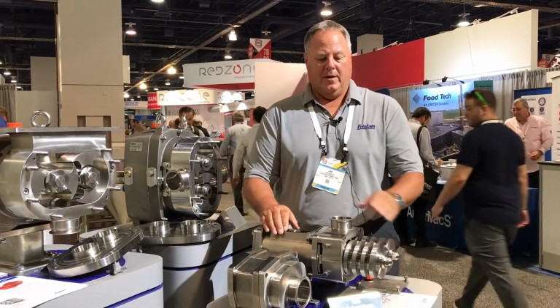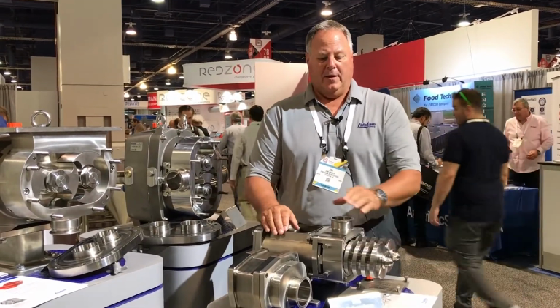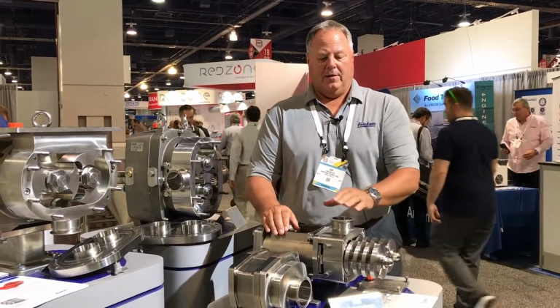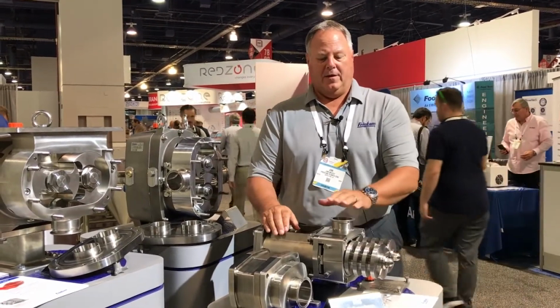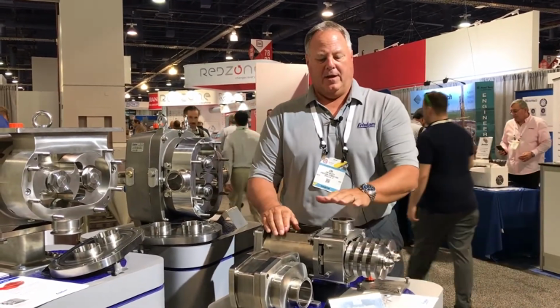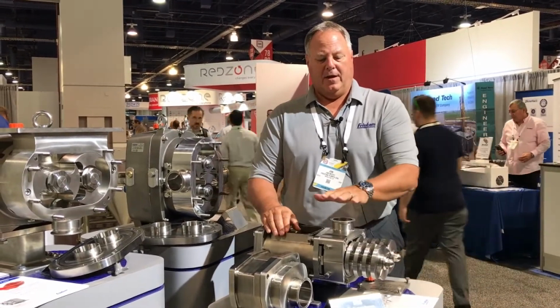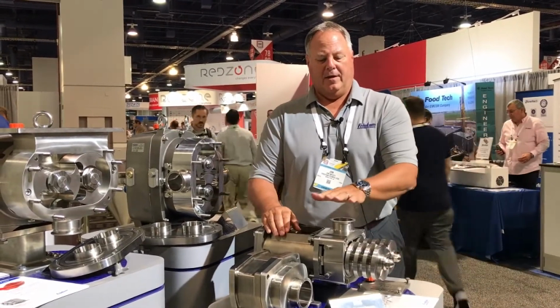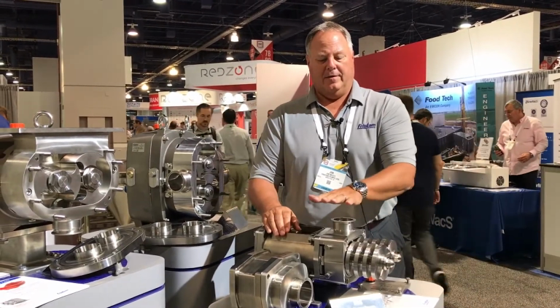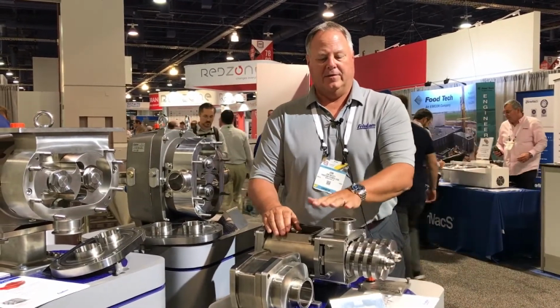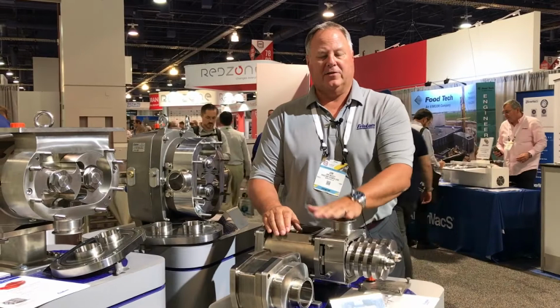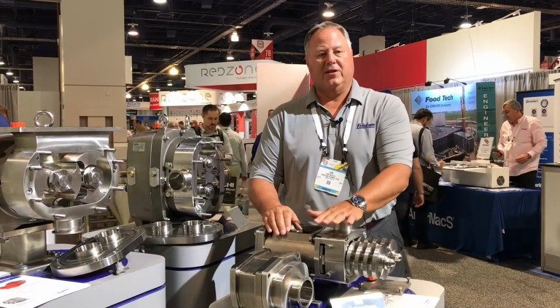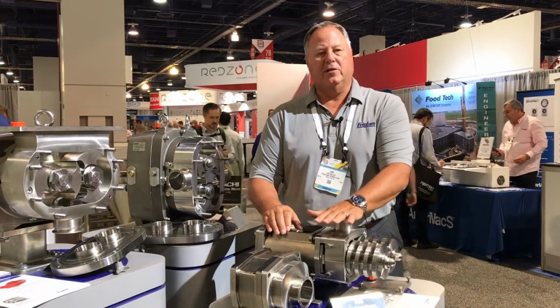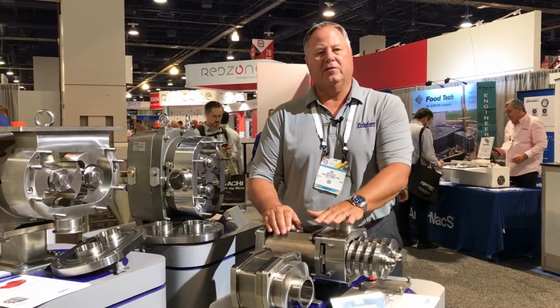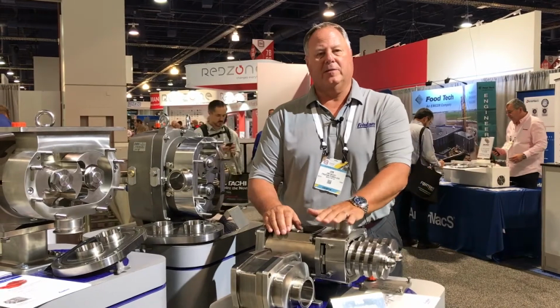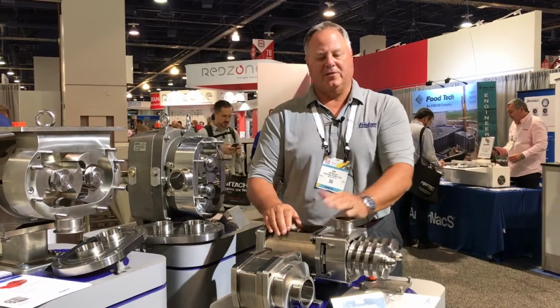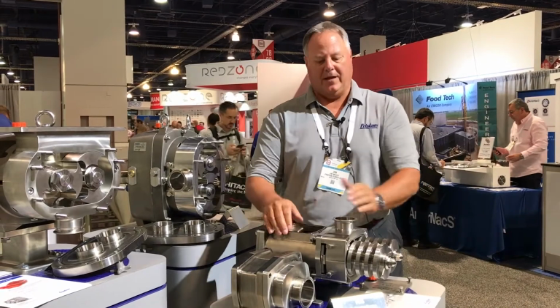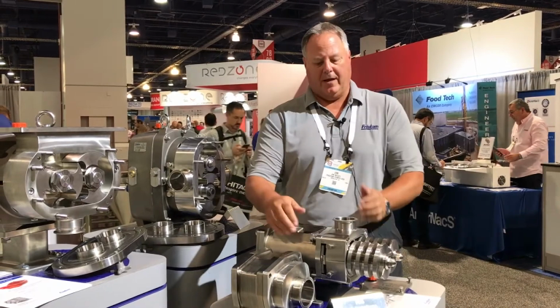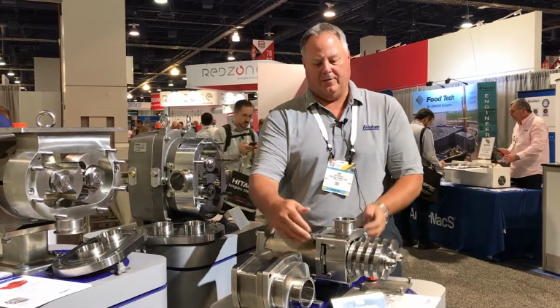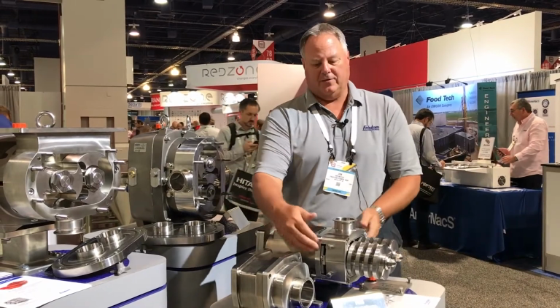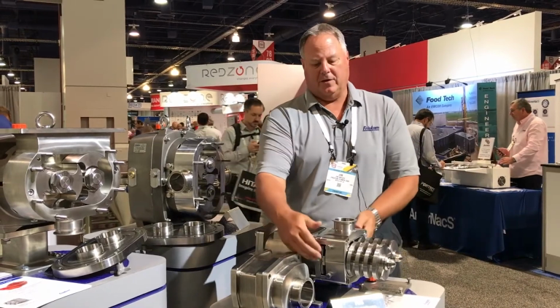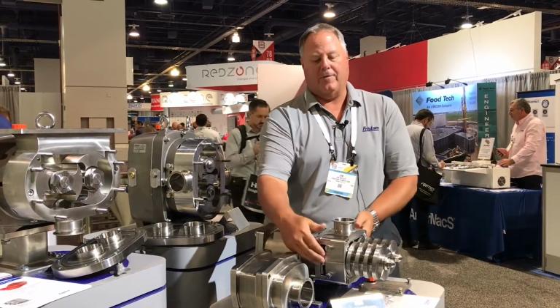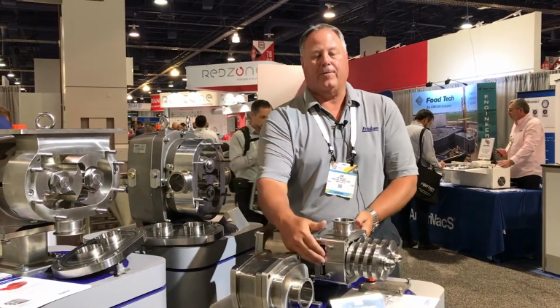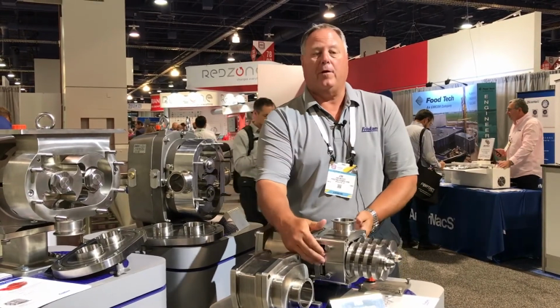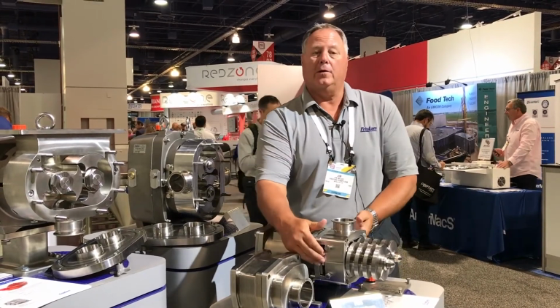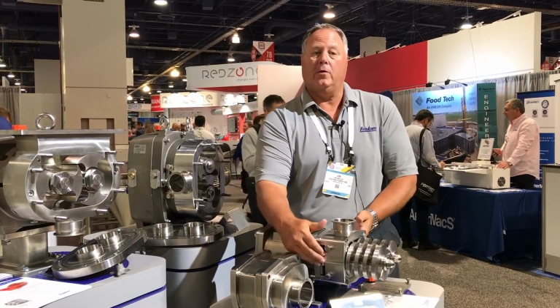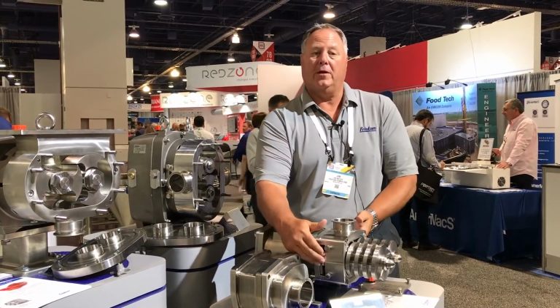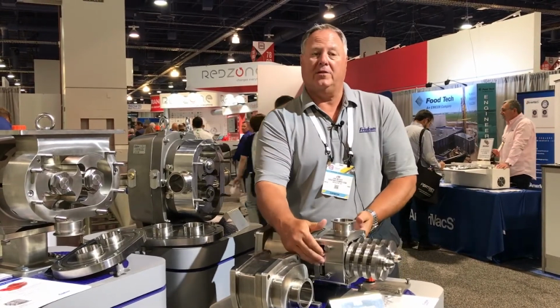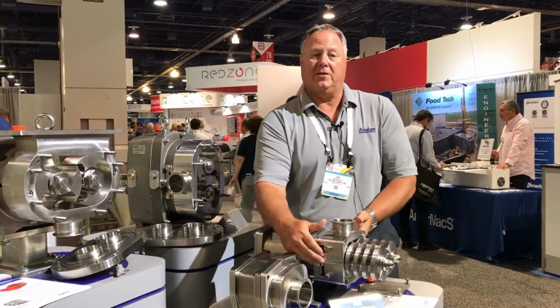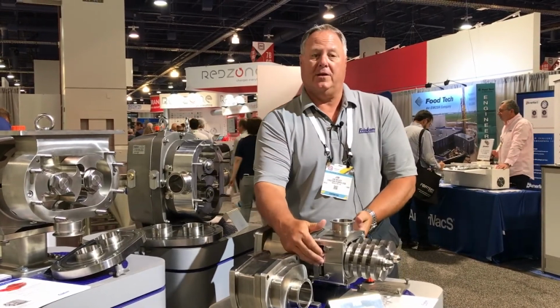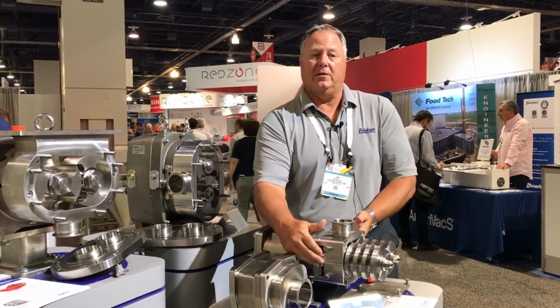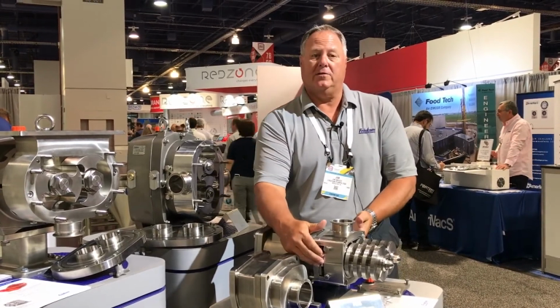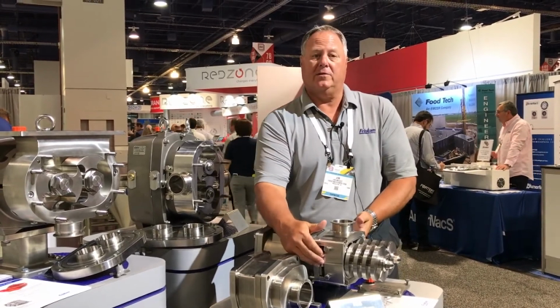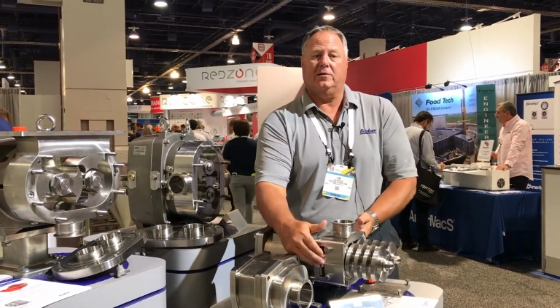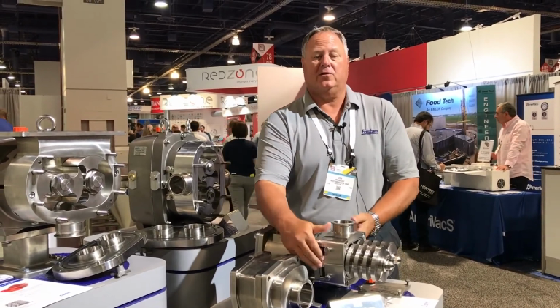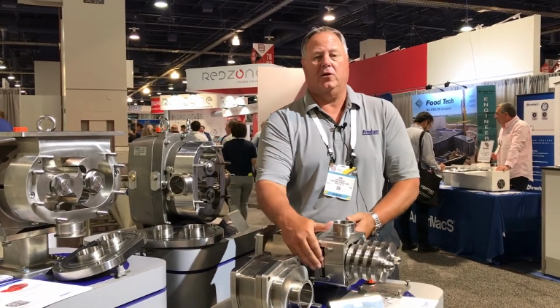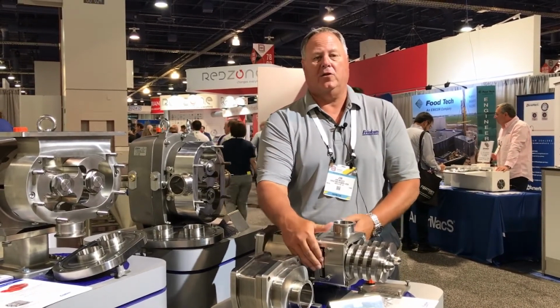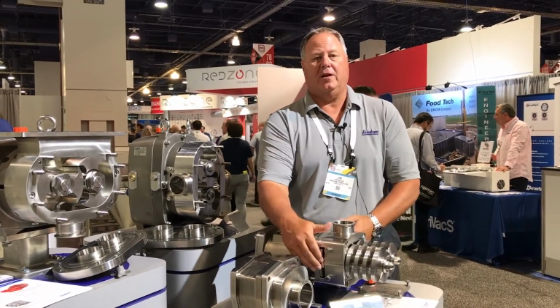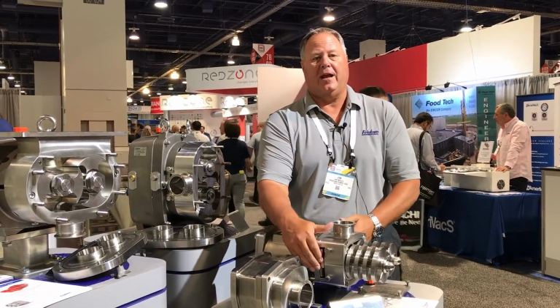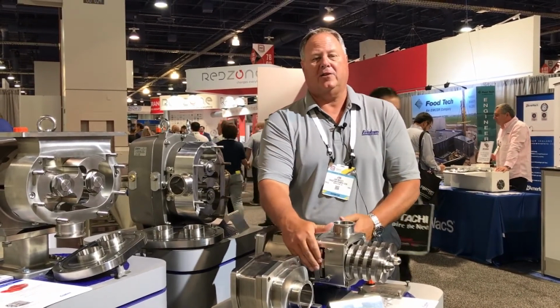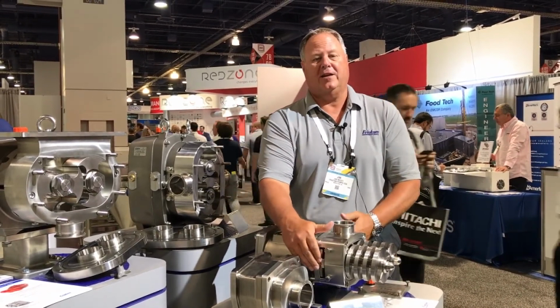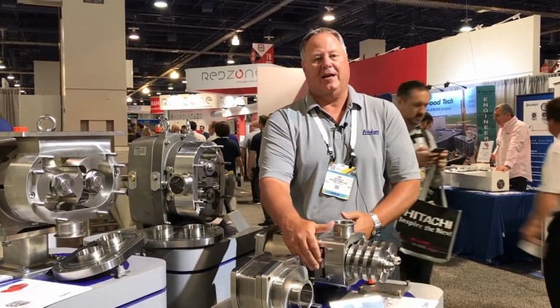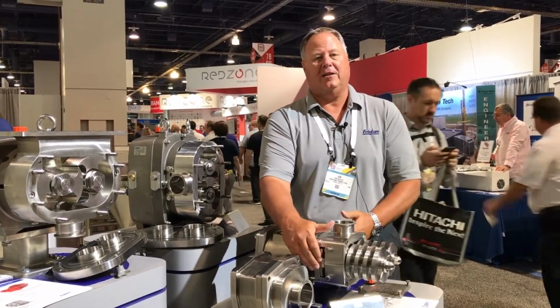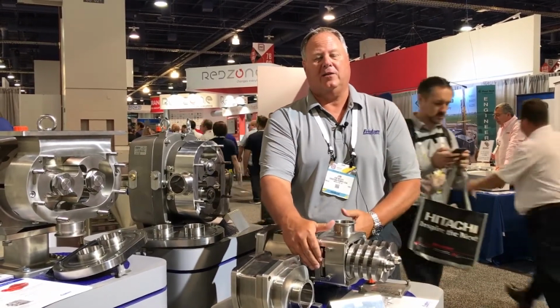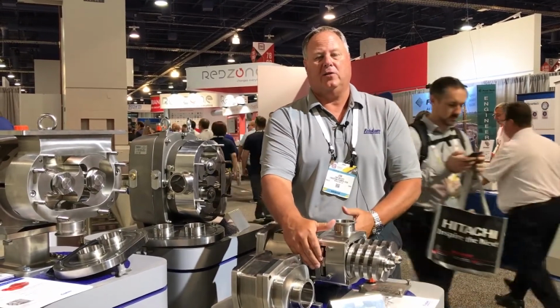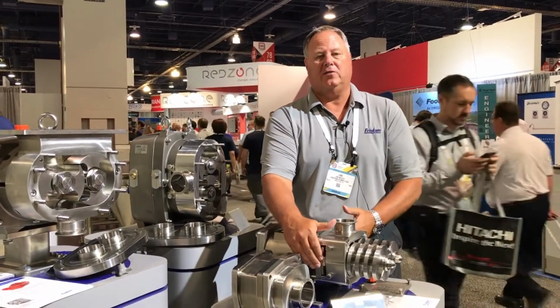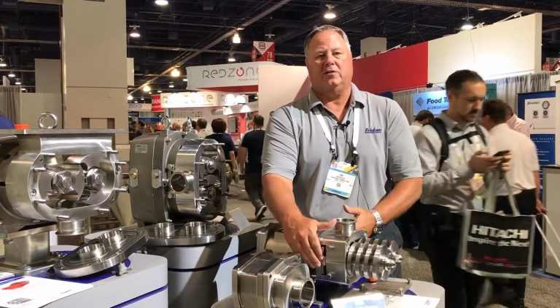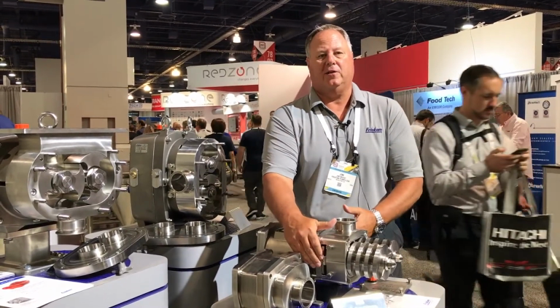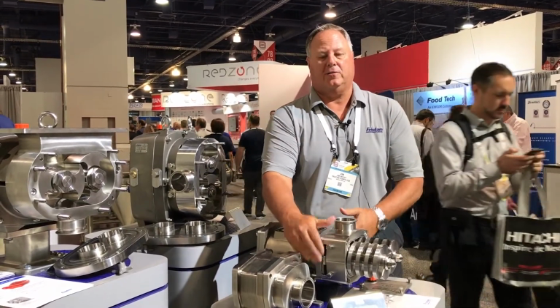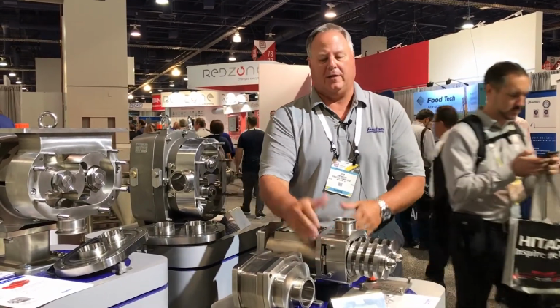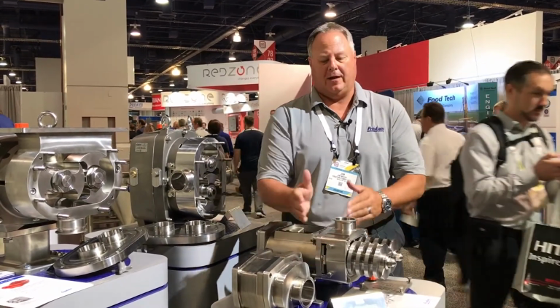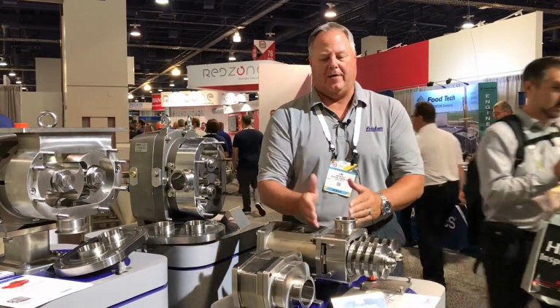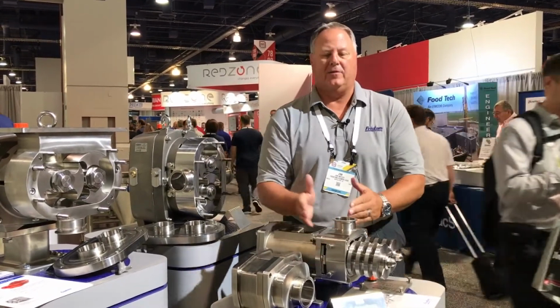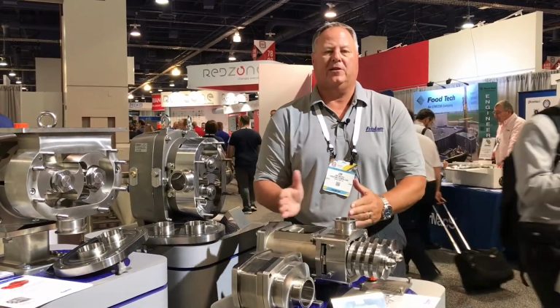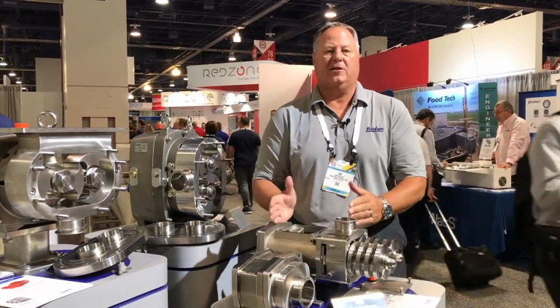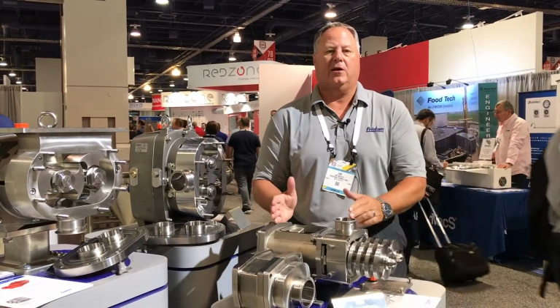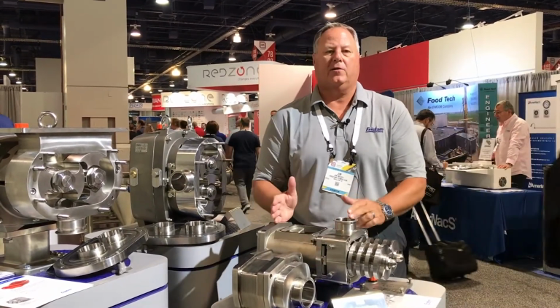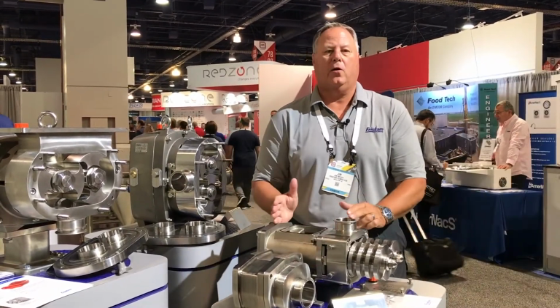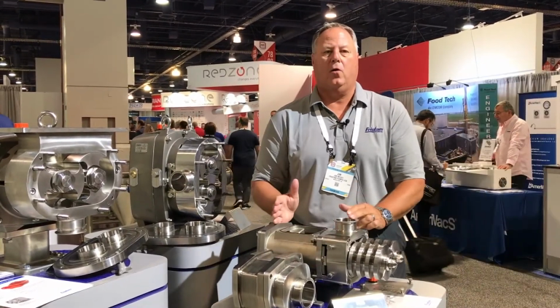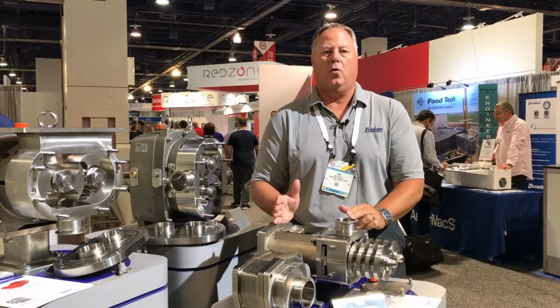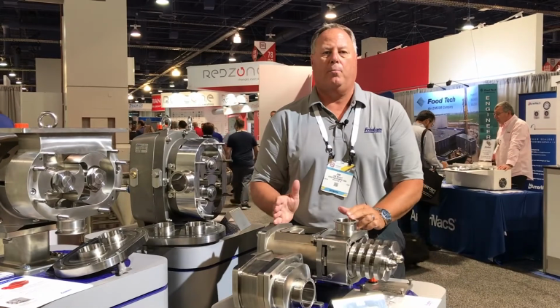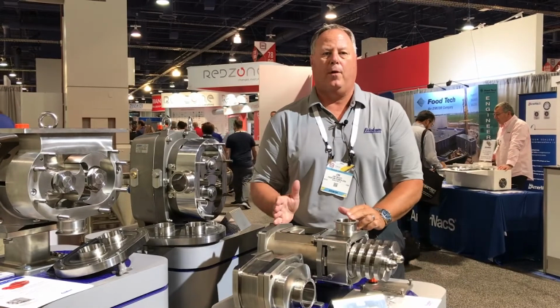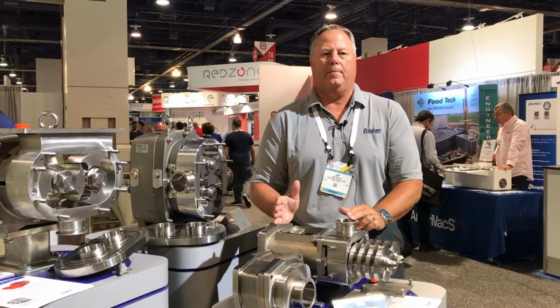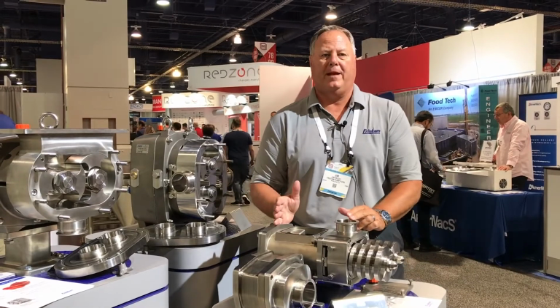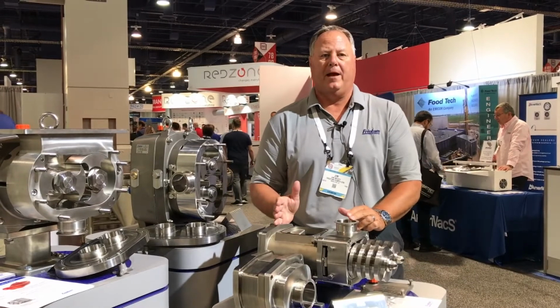The seals themselves are front-loading seals, so you can actually get to those seals without having to tear the whole pump down.